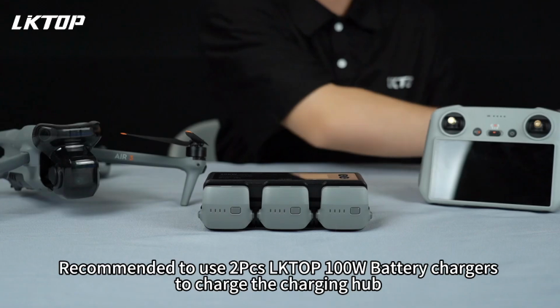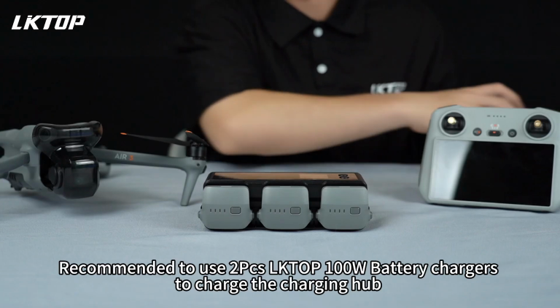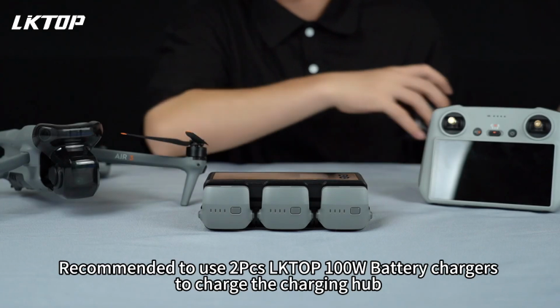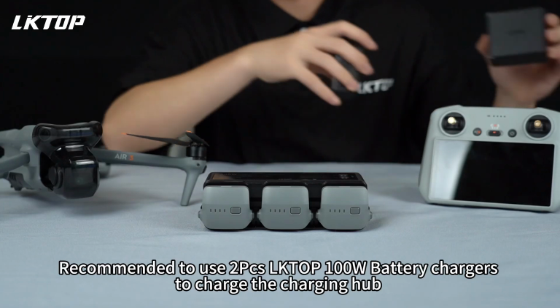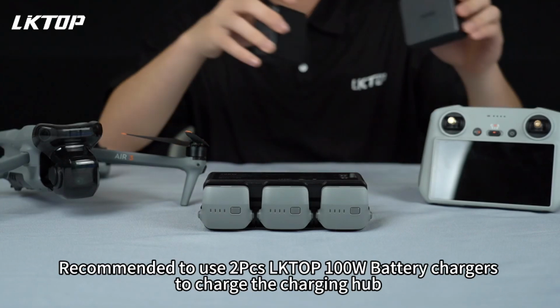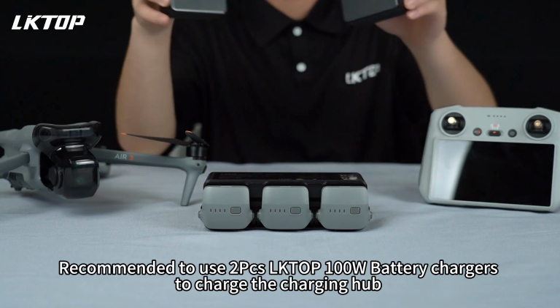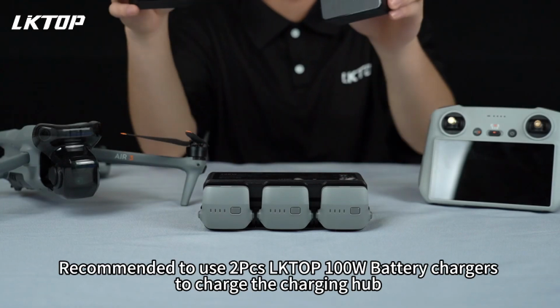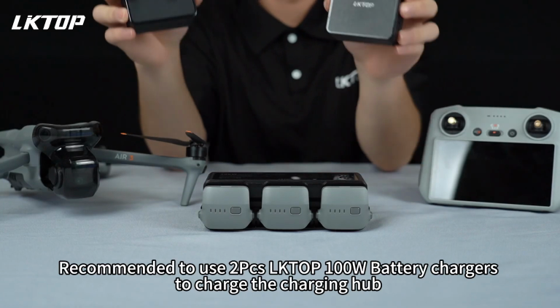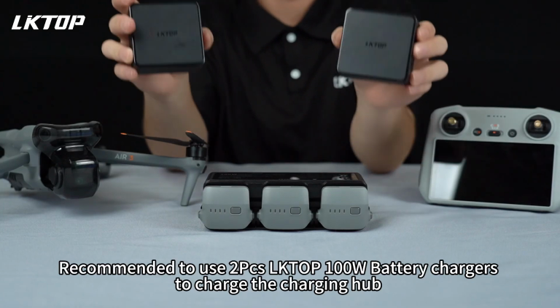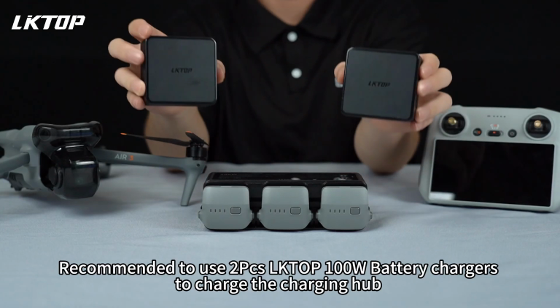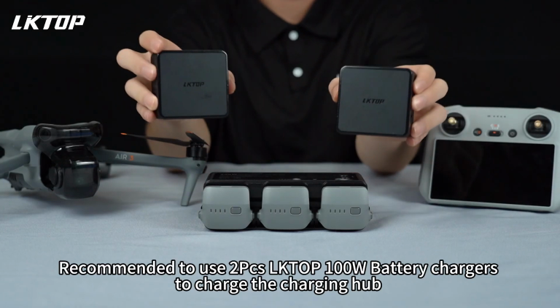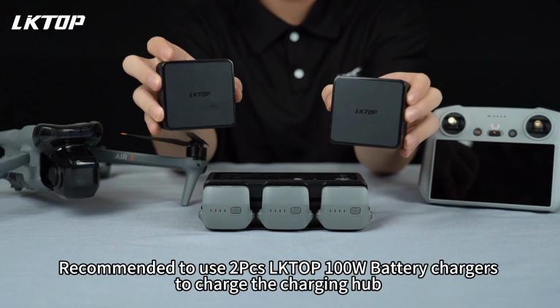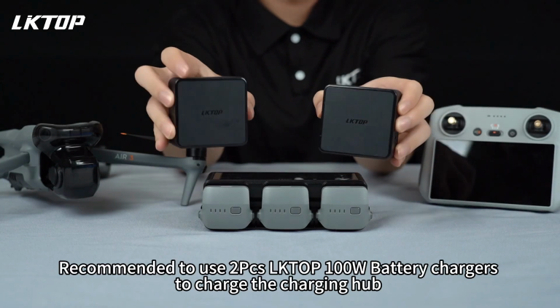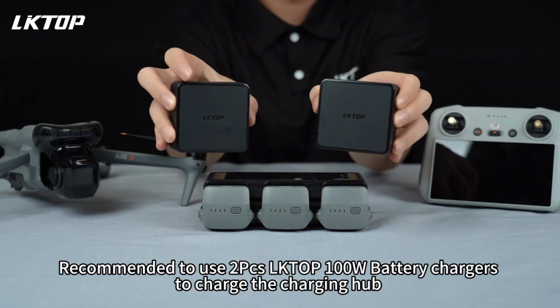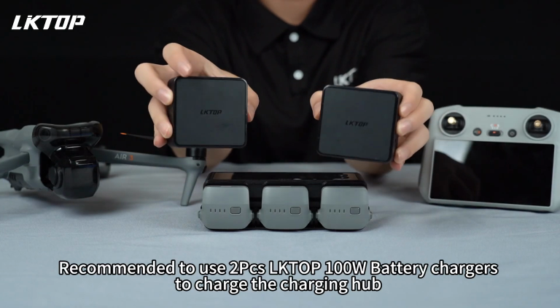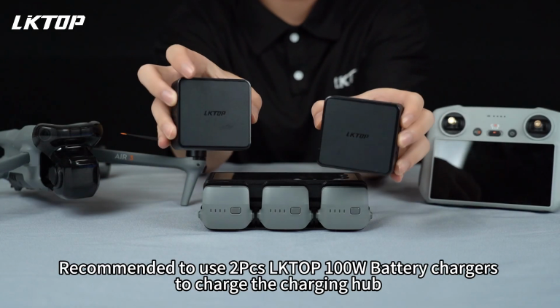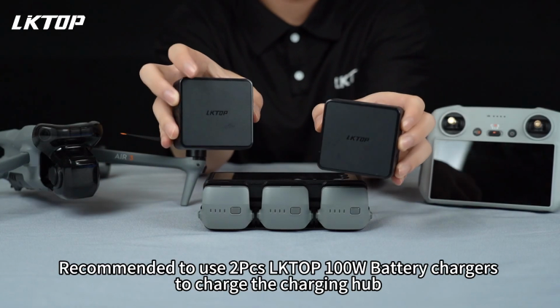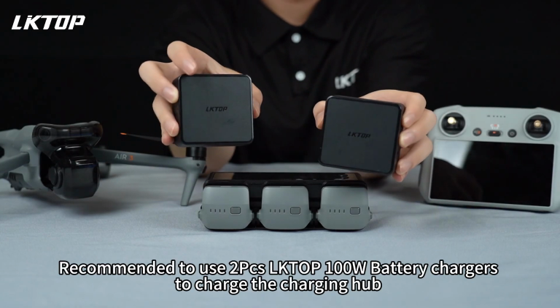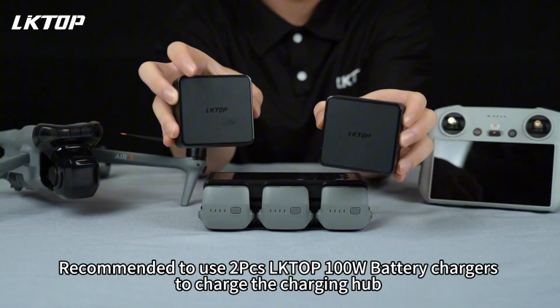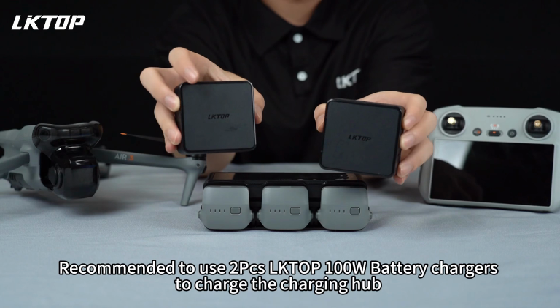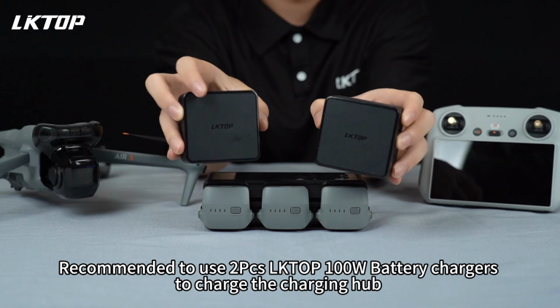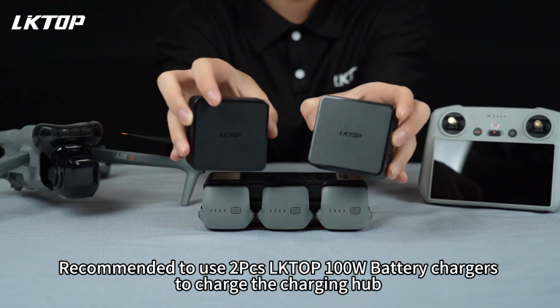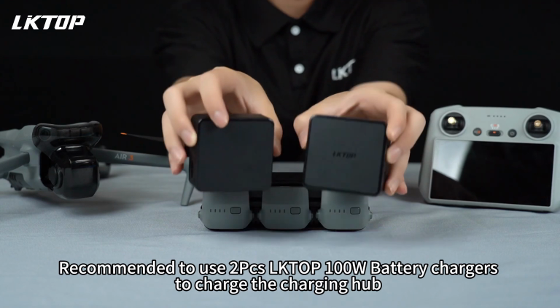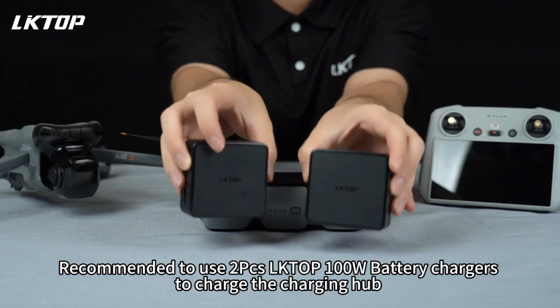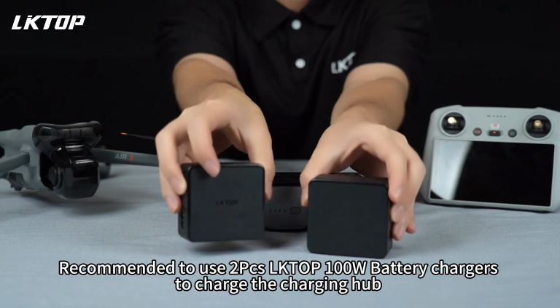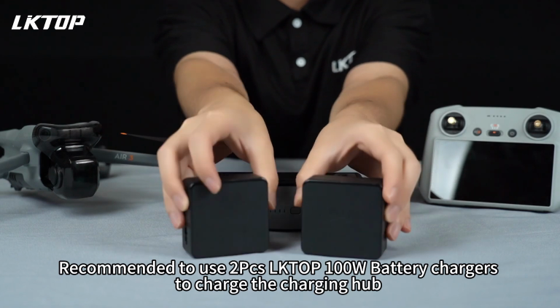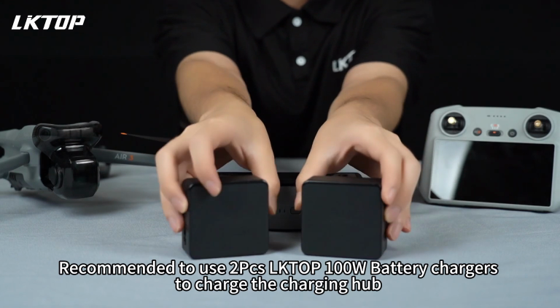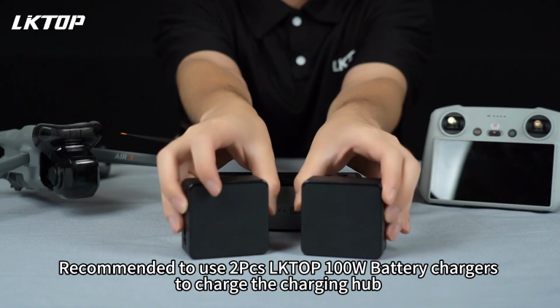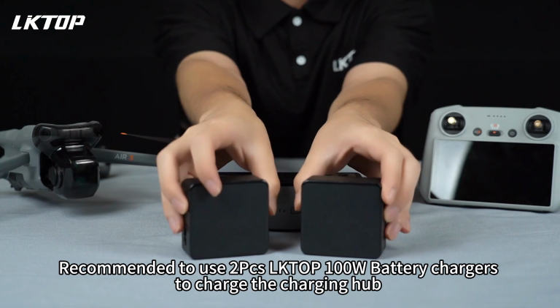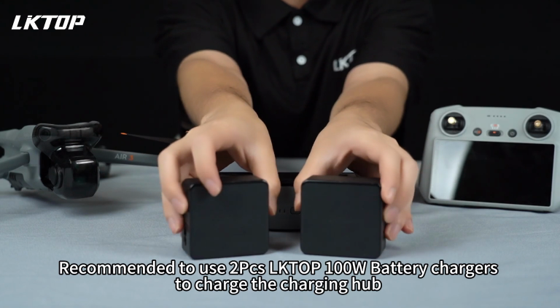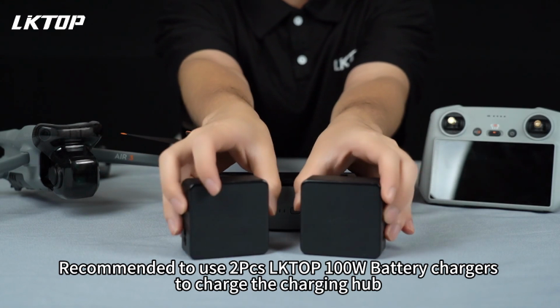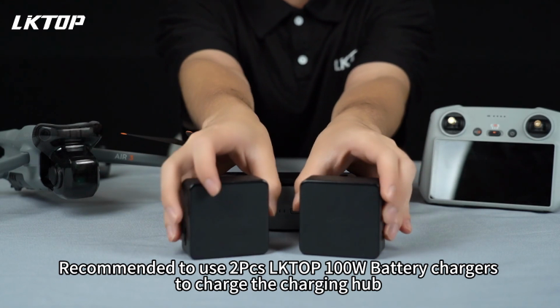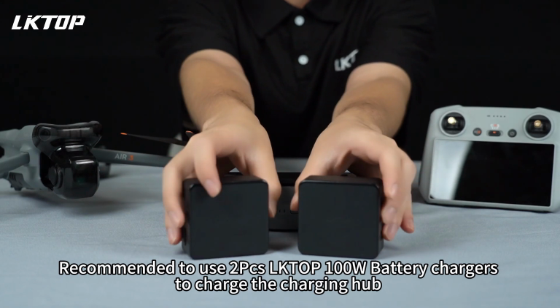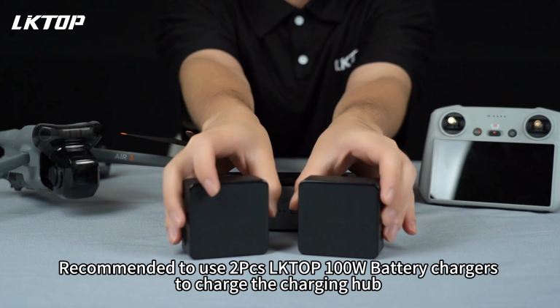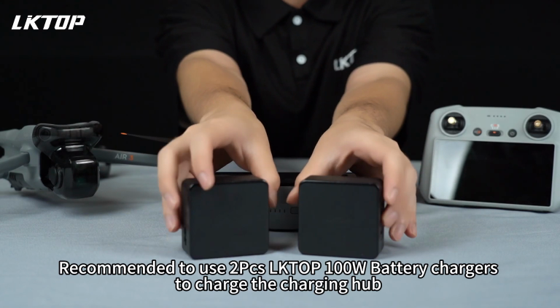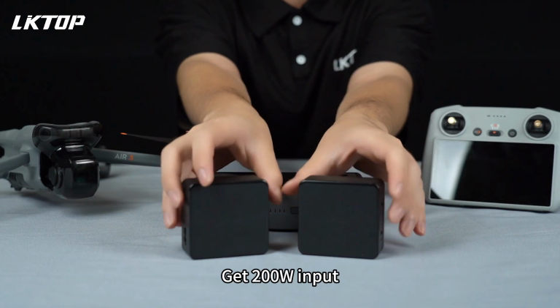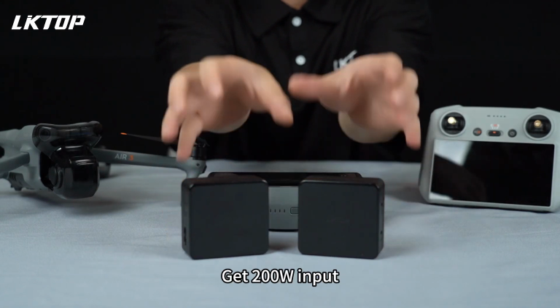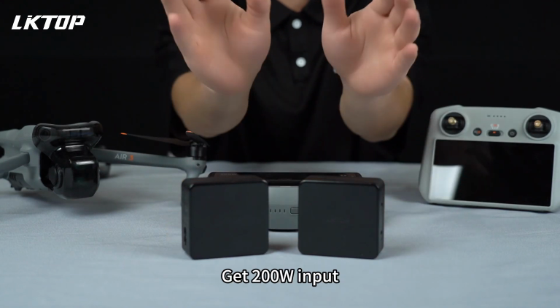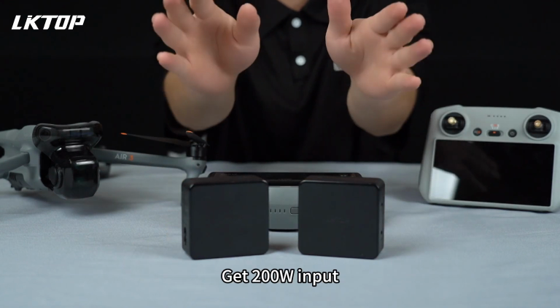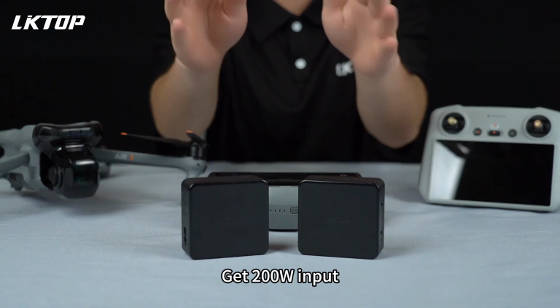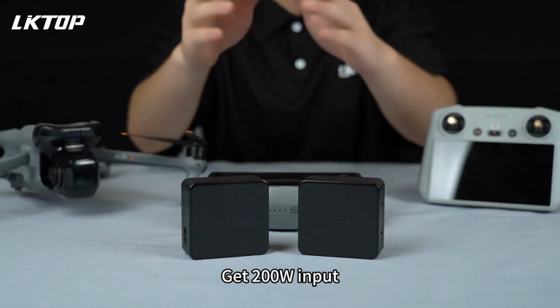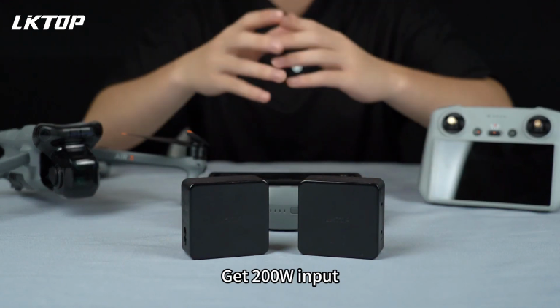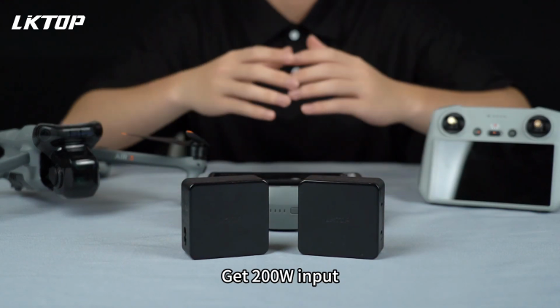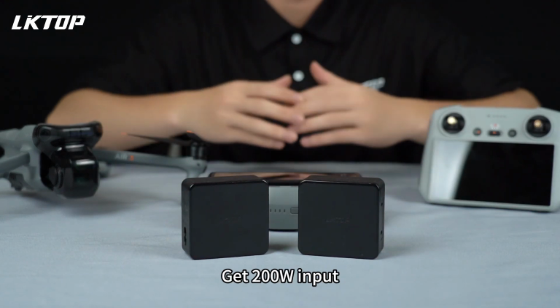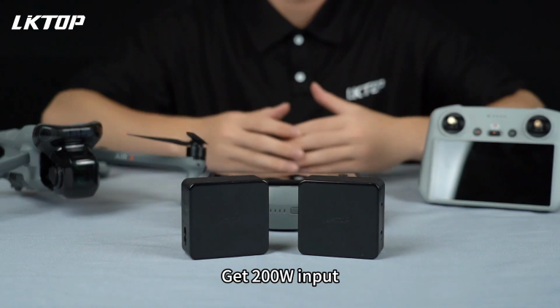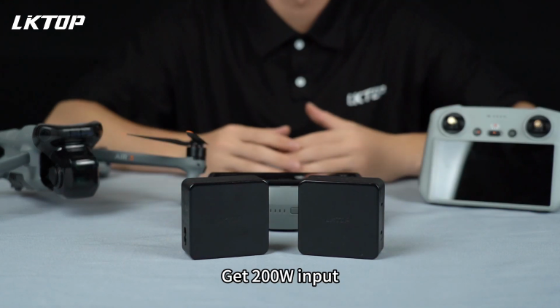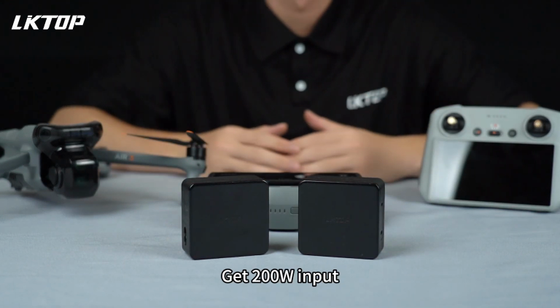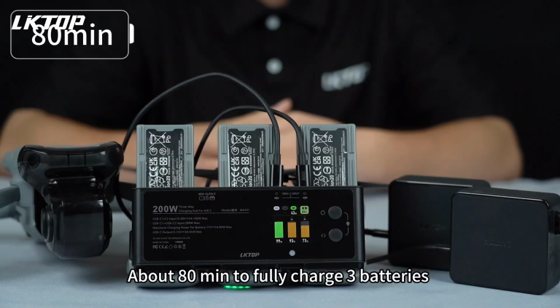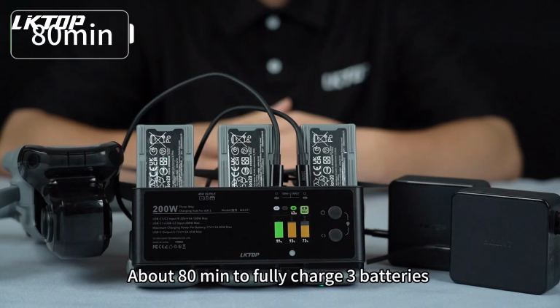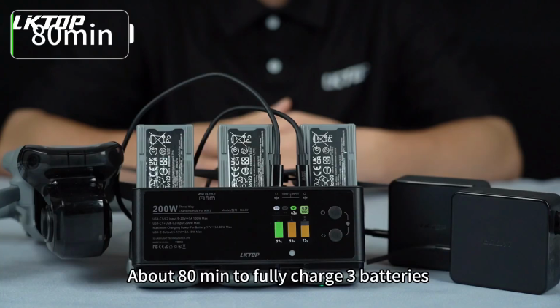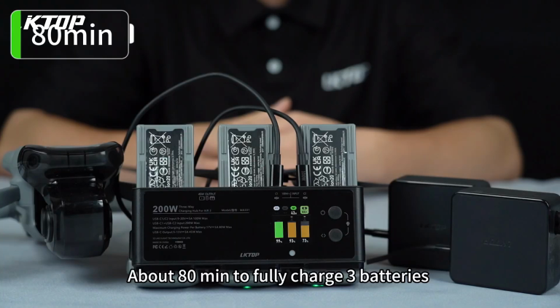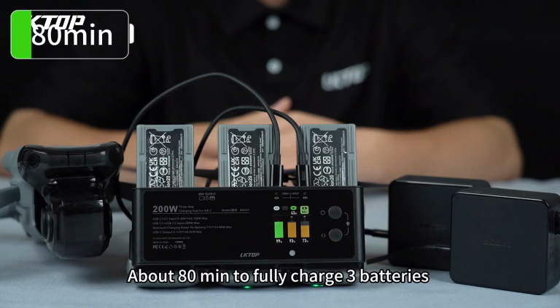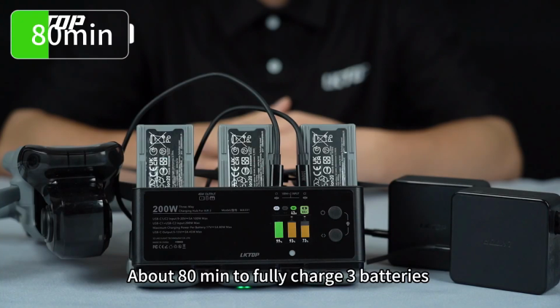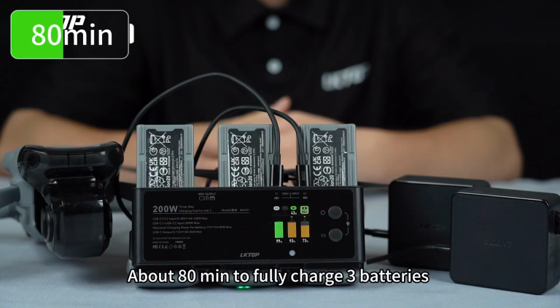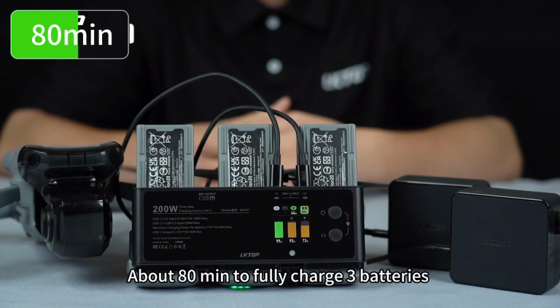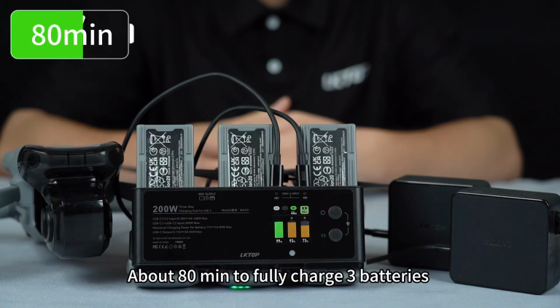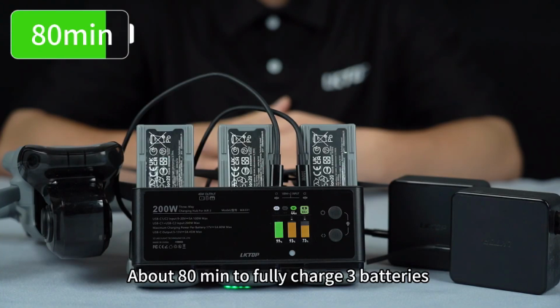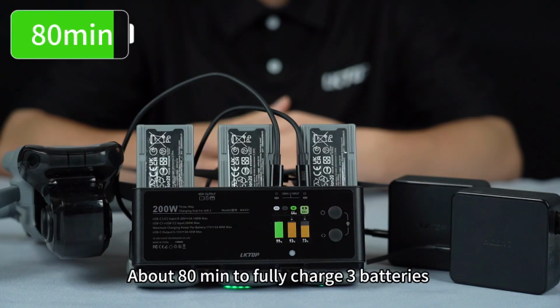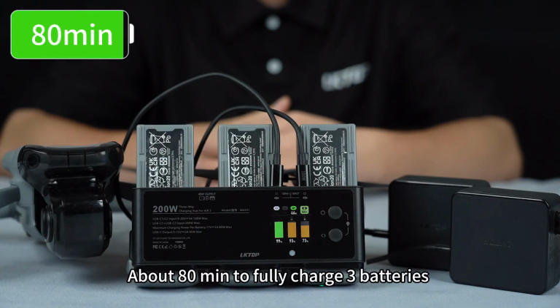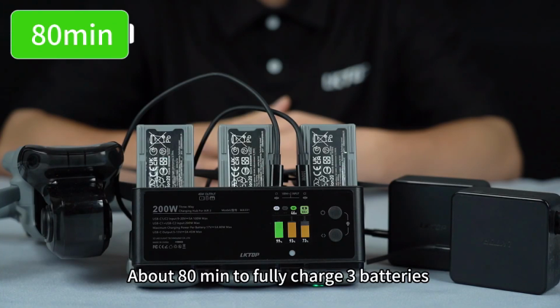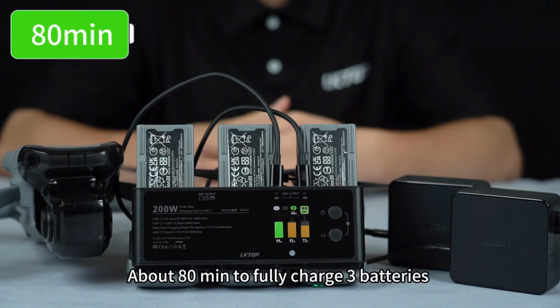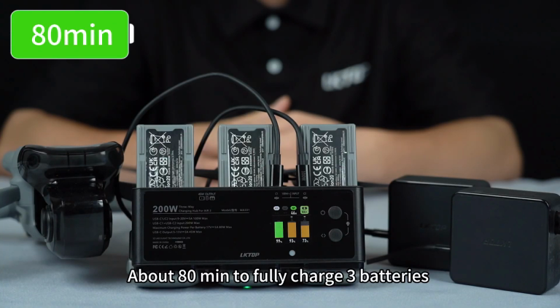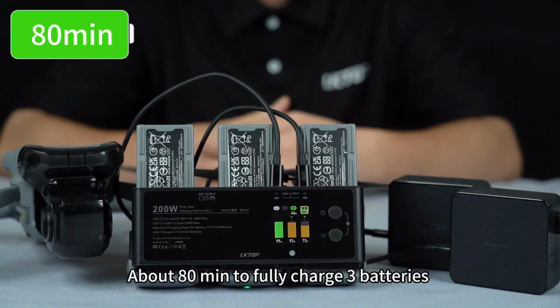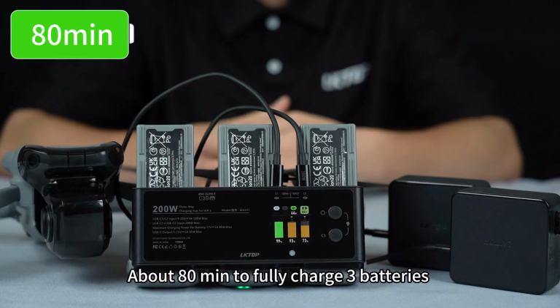It's recommended to use 2 Liktop 100W battery chargers to charge the charging hub, providing 200W input. It takes about 80 minutes to fully charge 3 batteries.